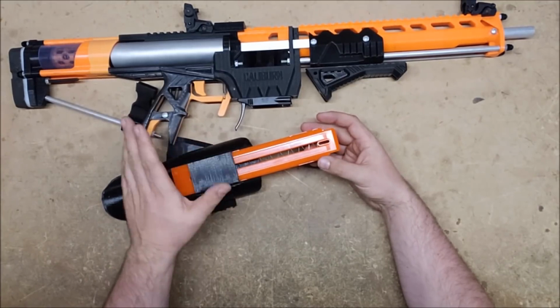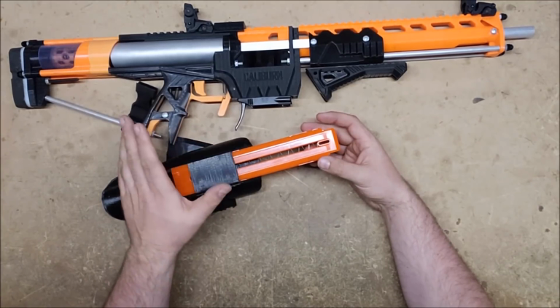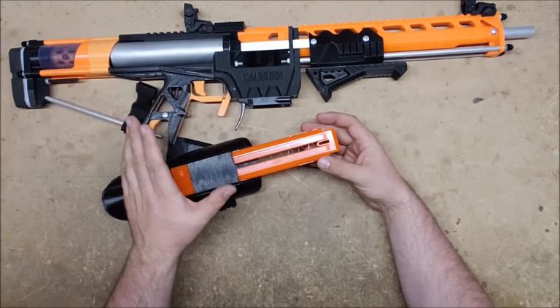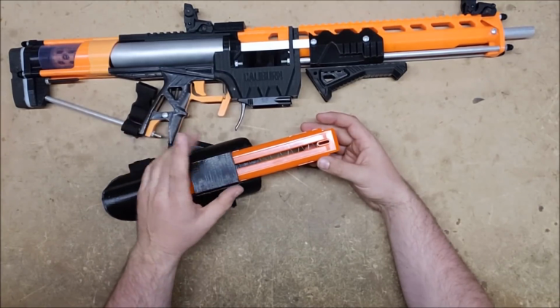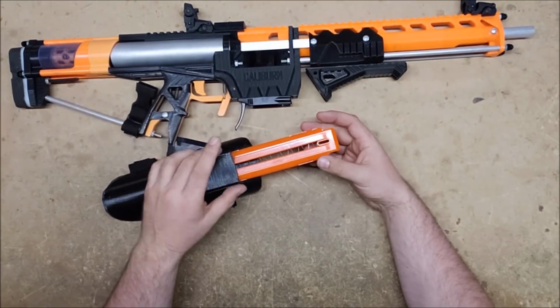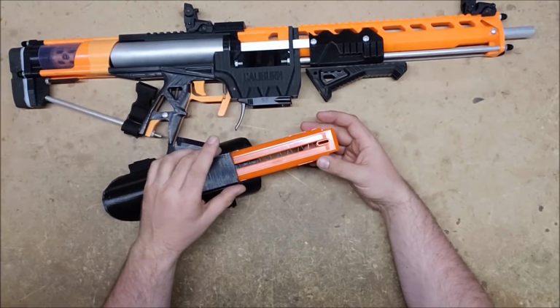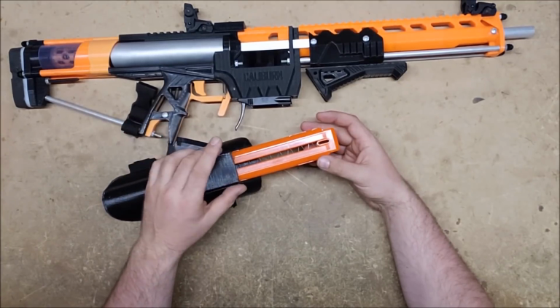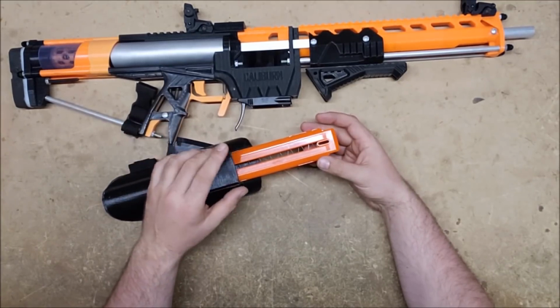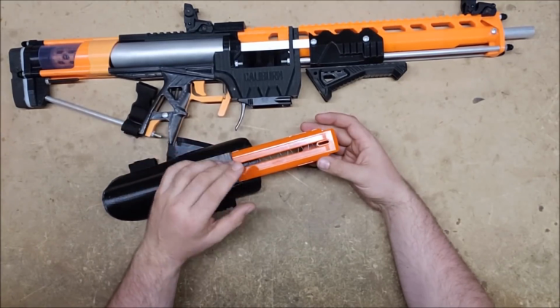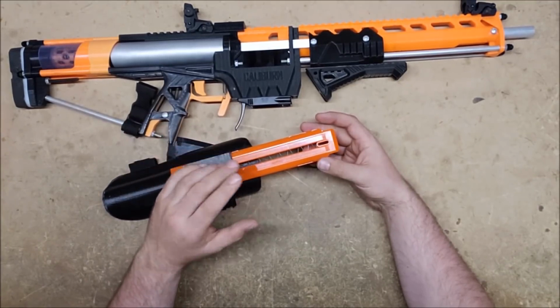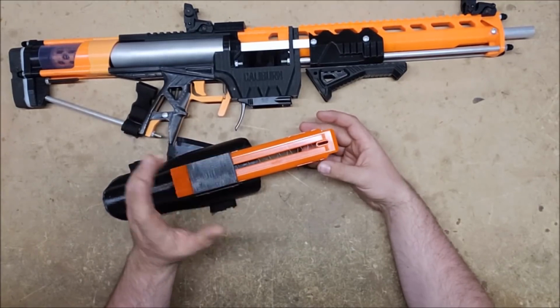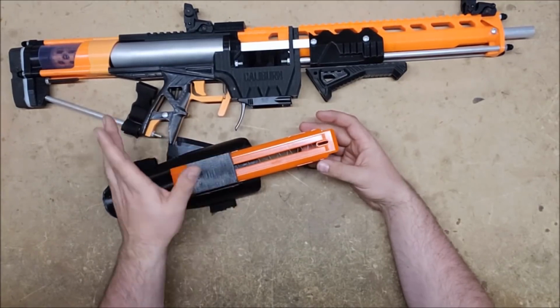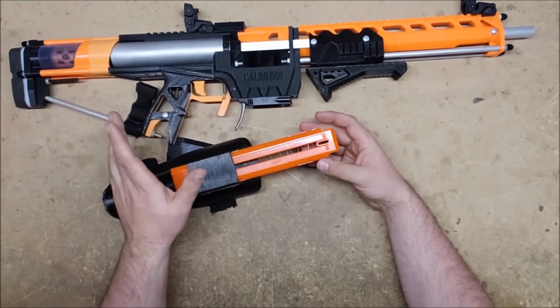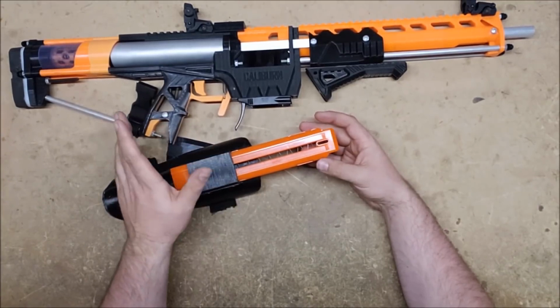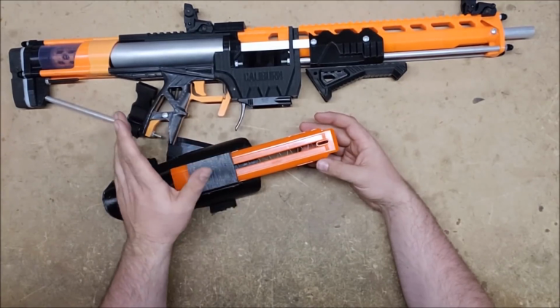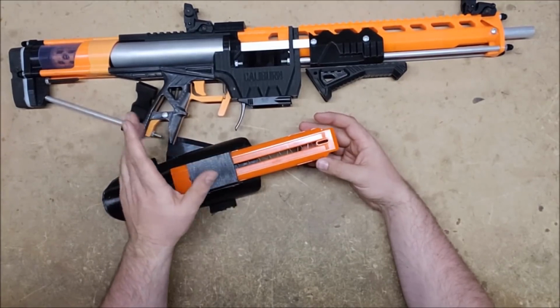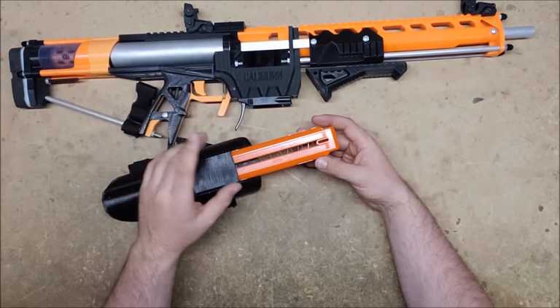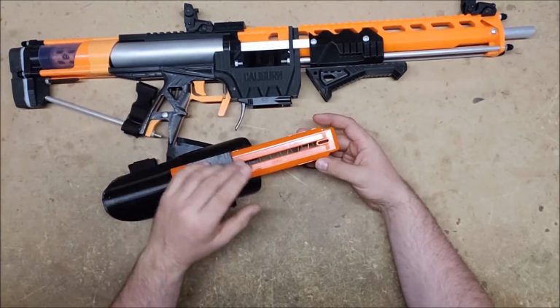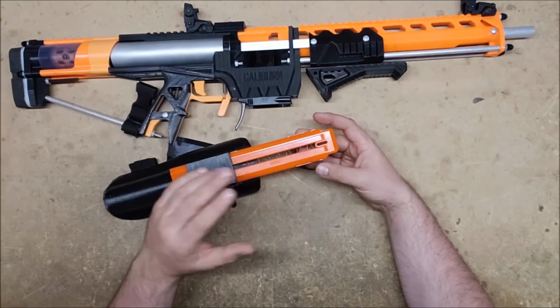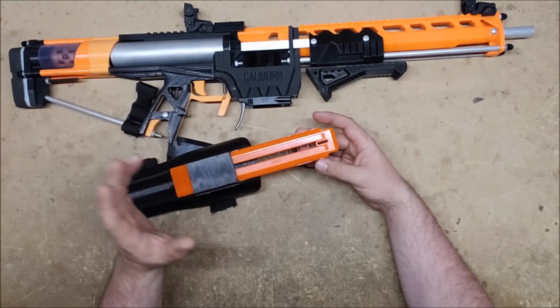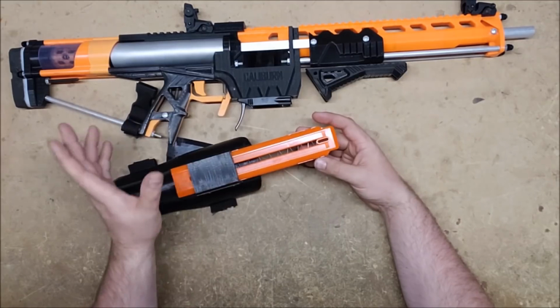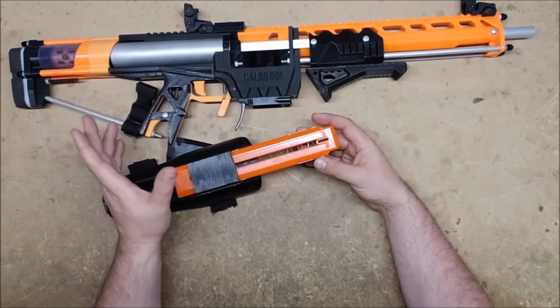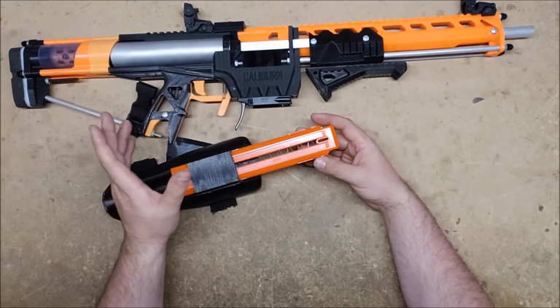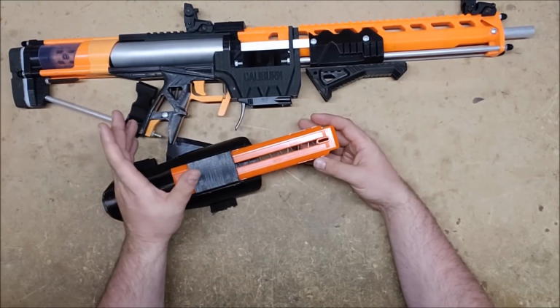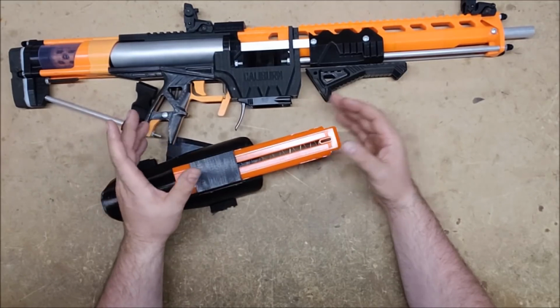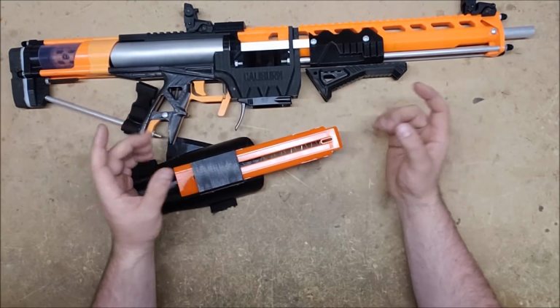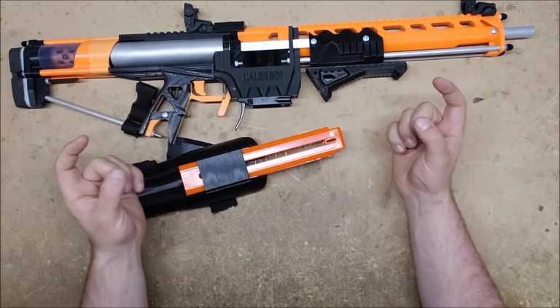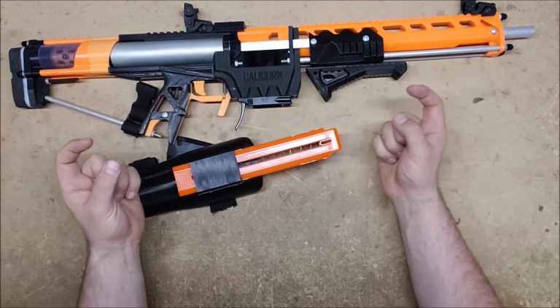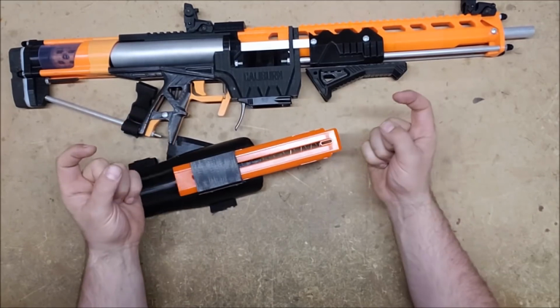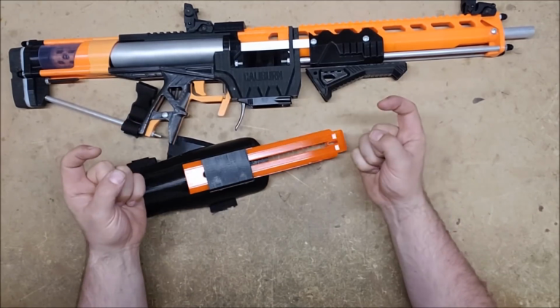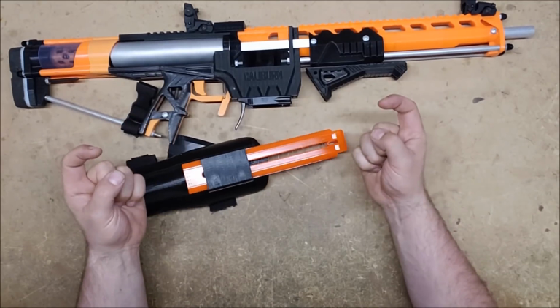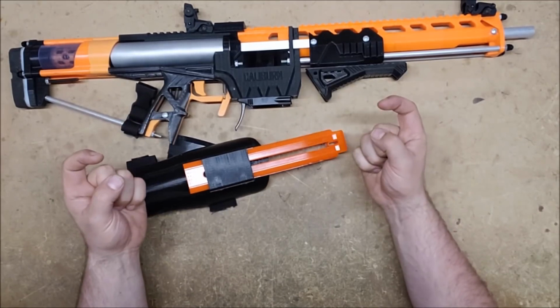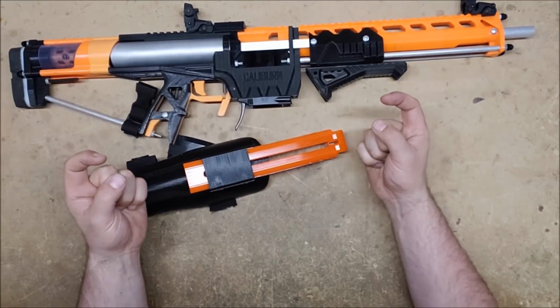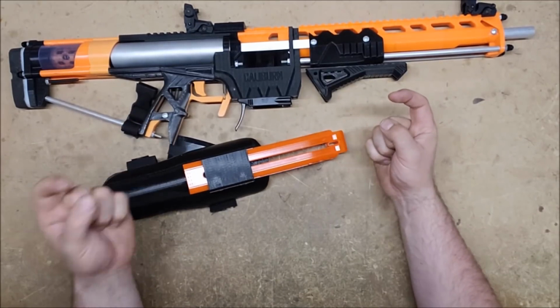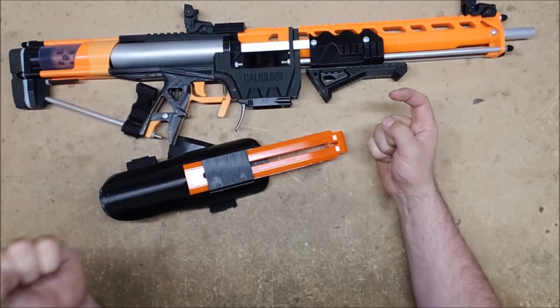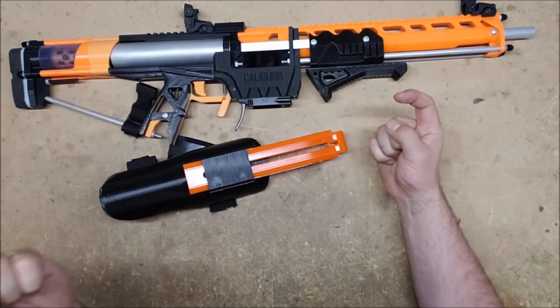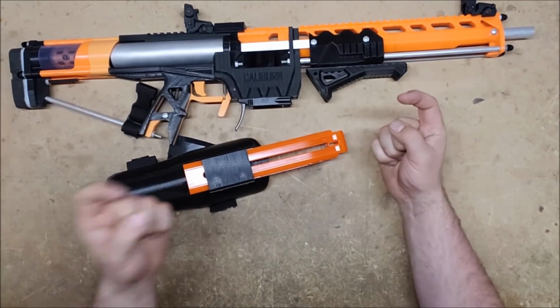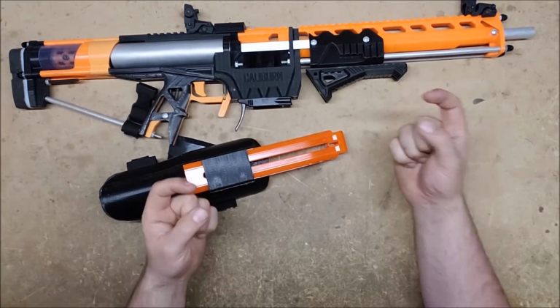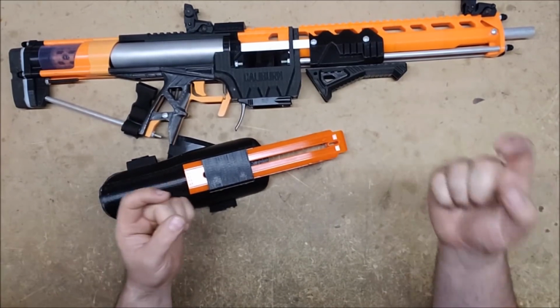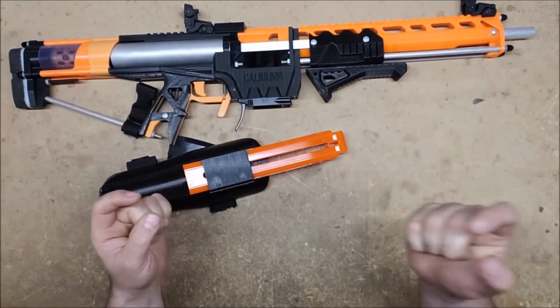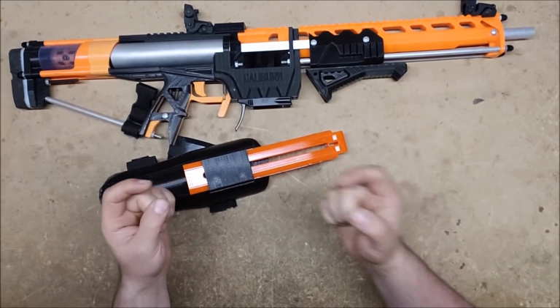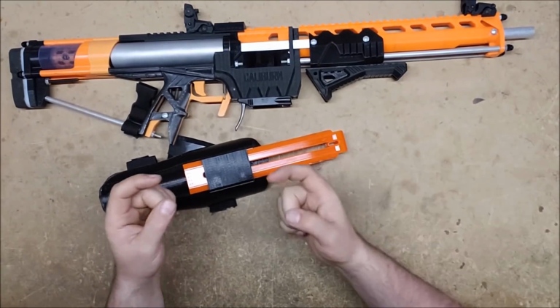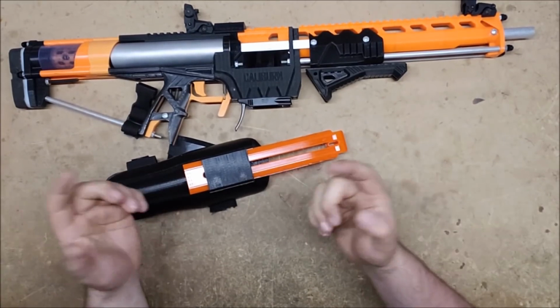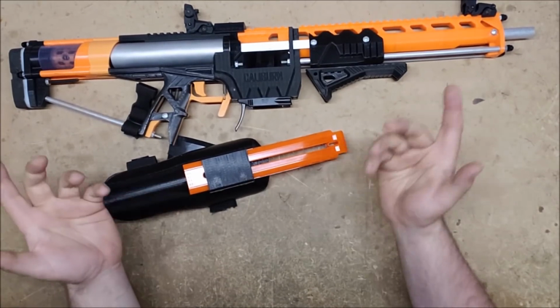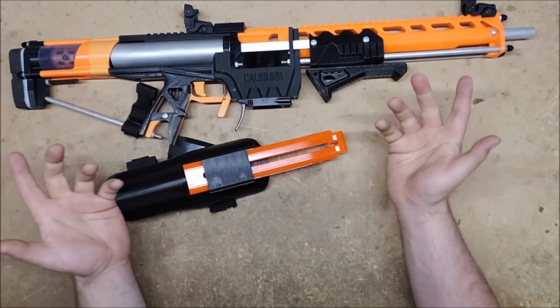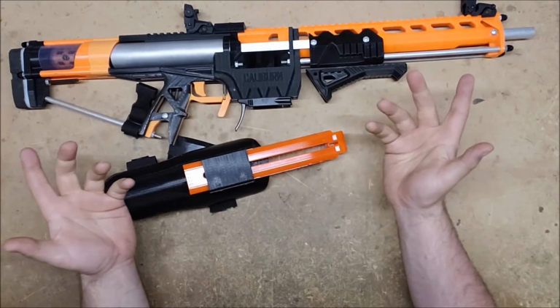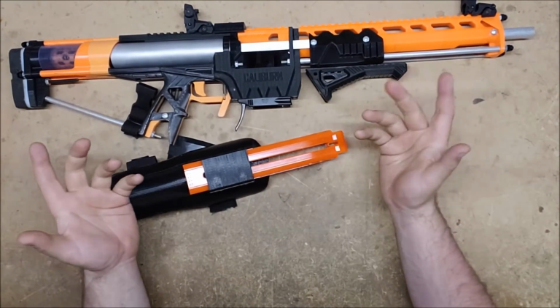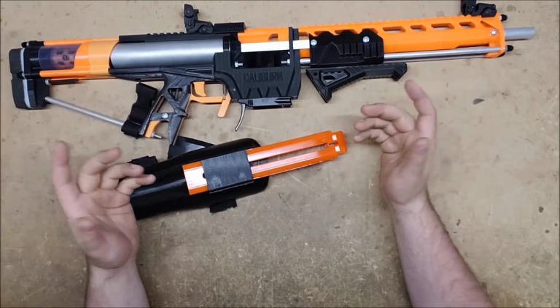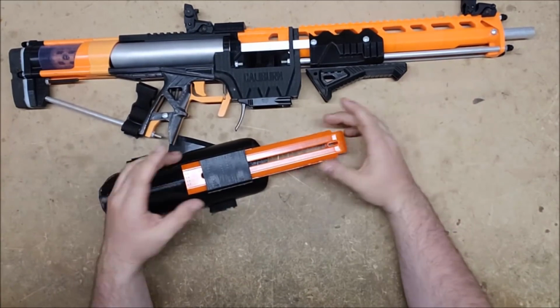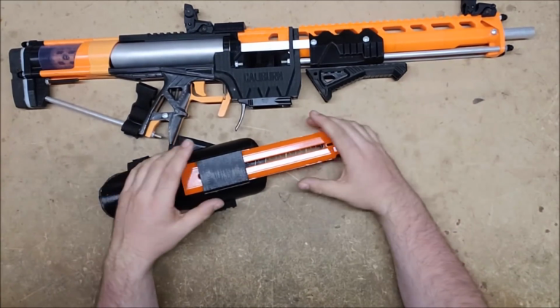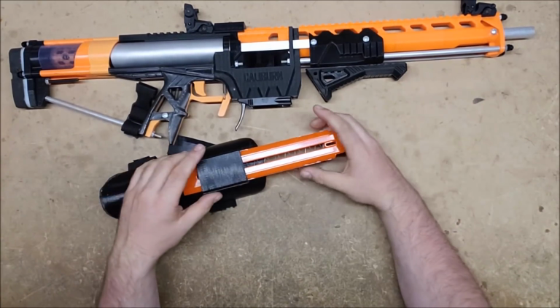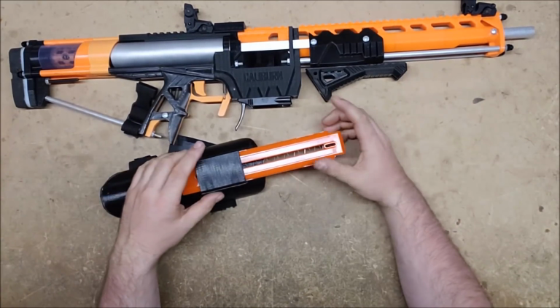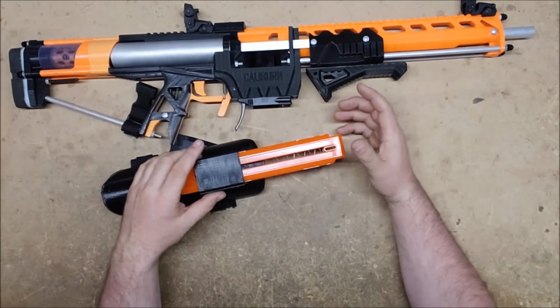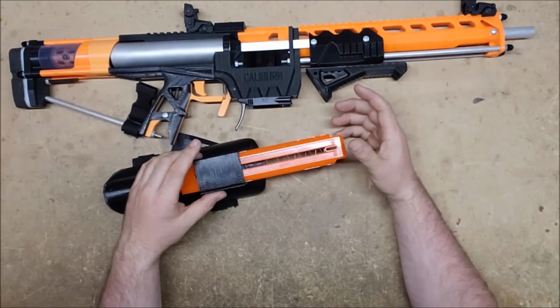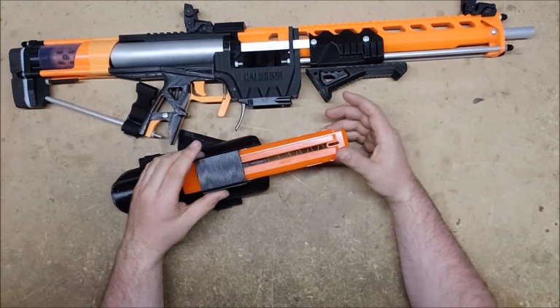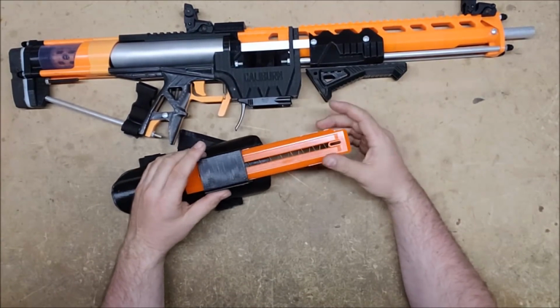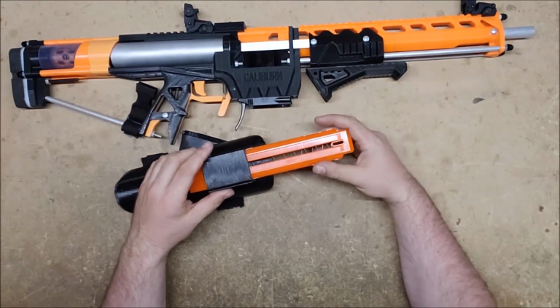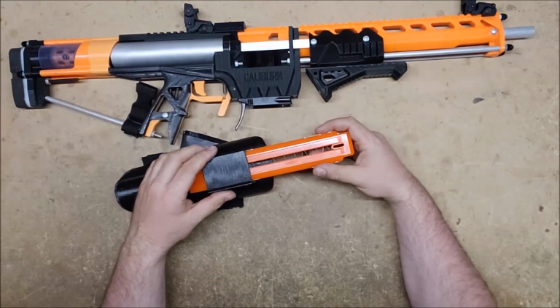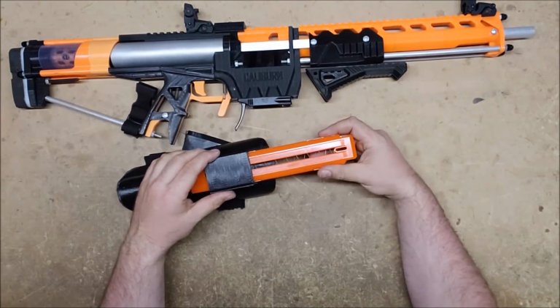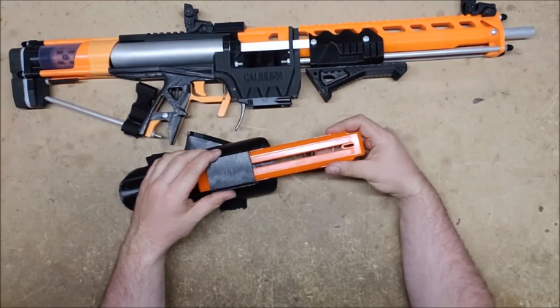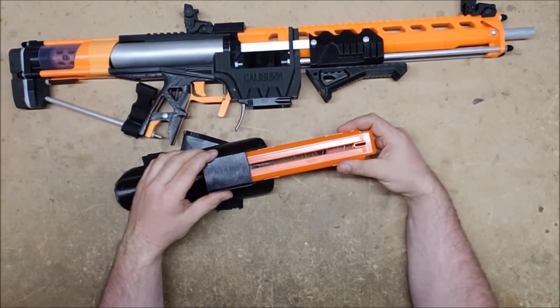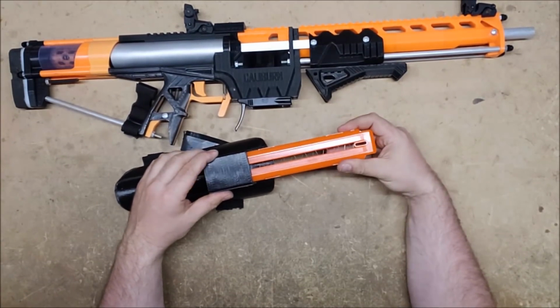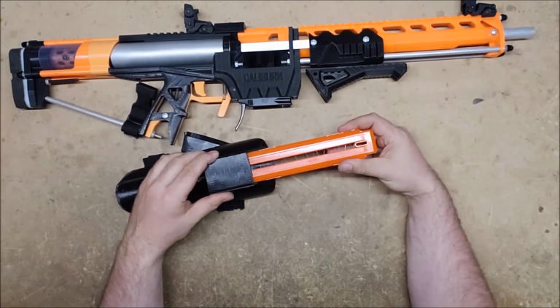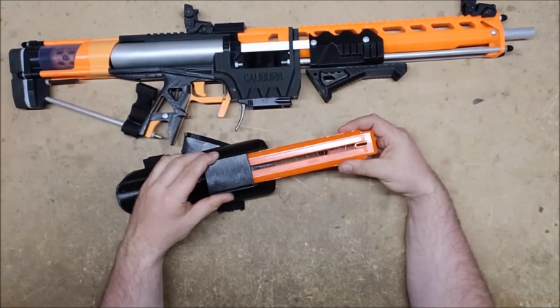But this would still allow you to do a dual wield, or have a melee weapon in your hand, and still be able to reload a magazine blaster with both hands — which is brilliant.